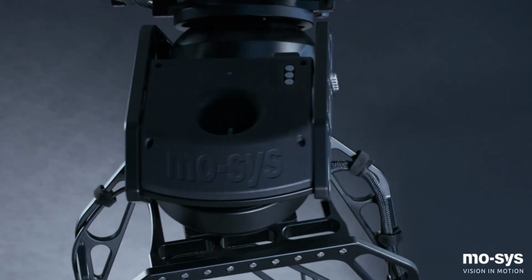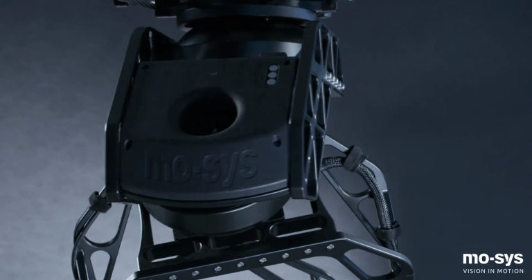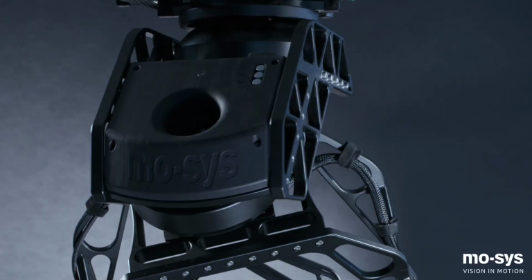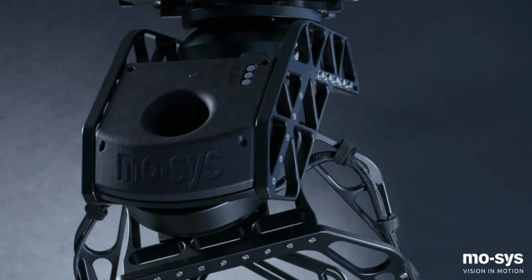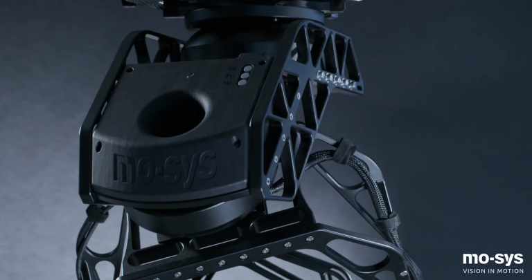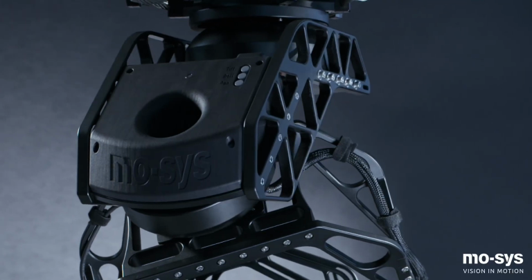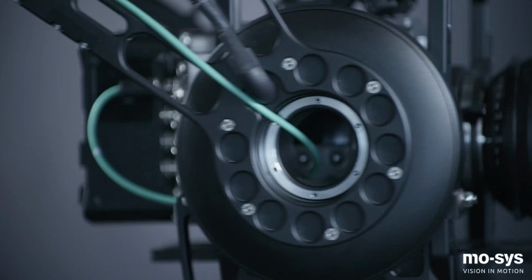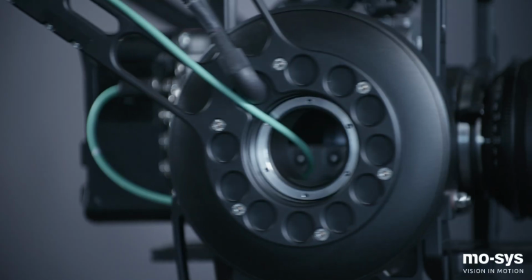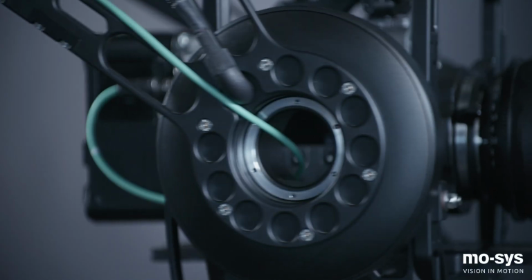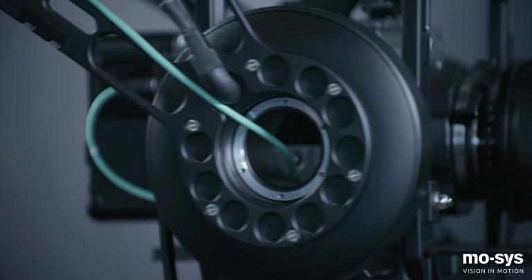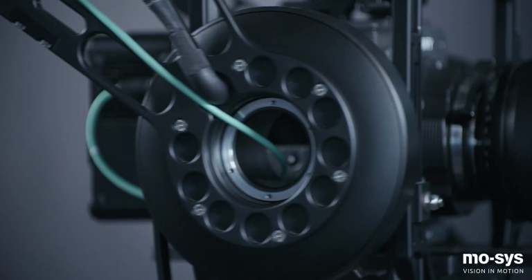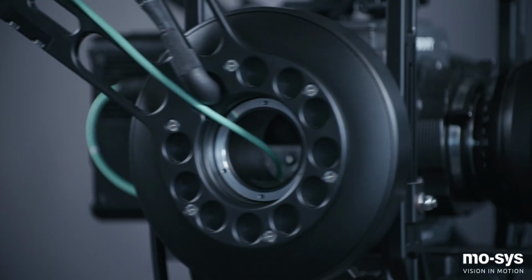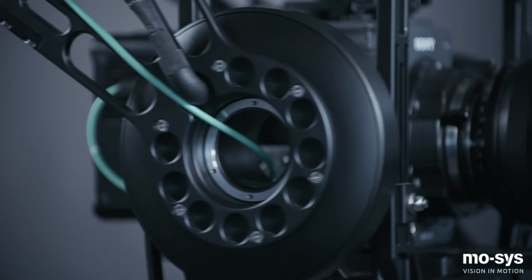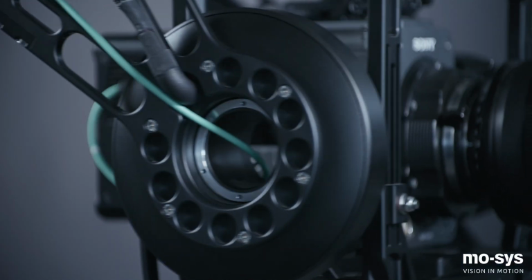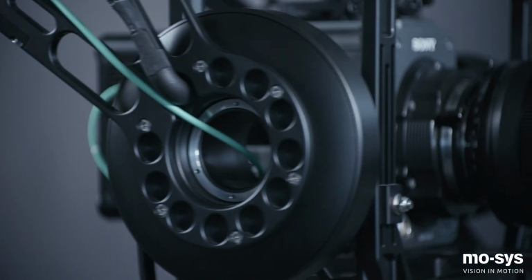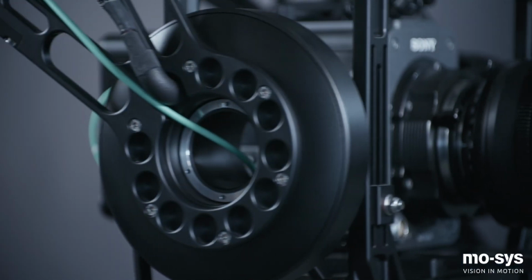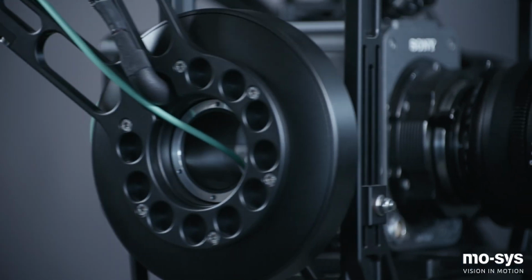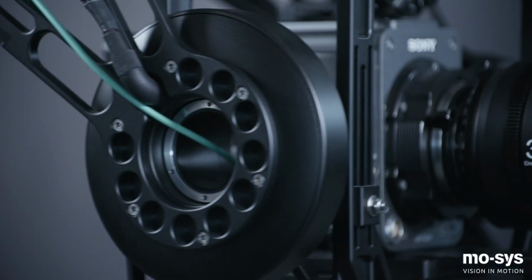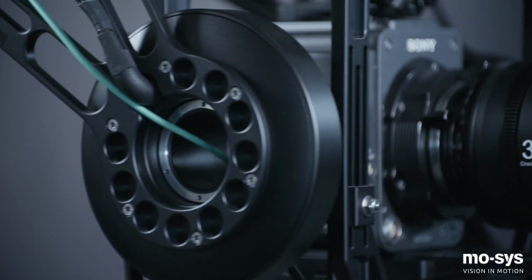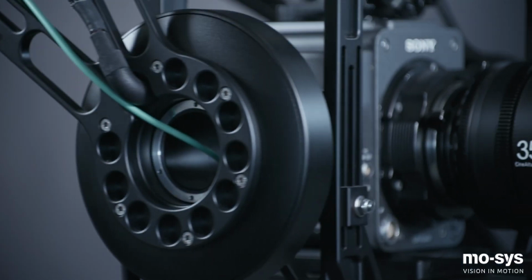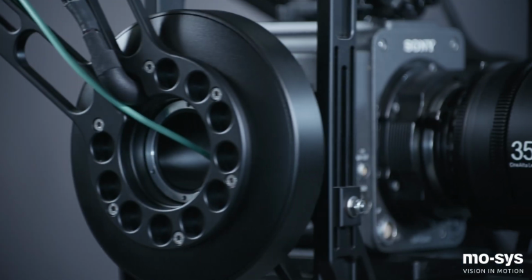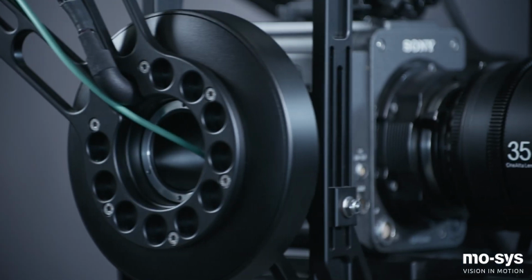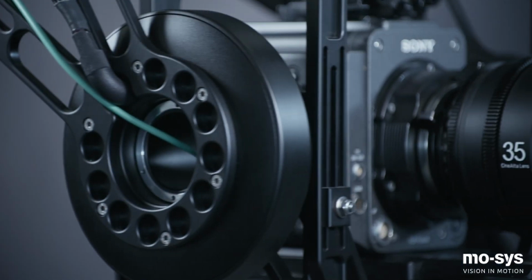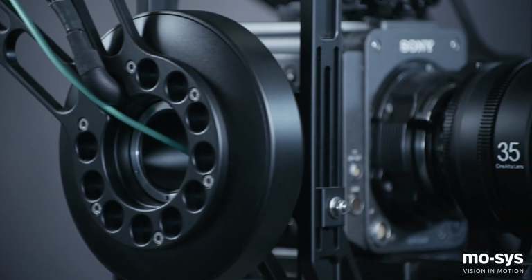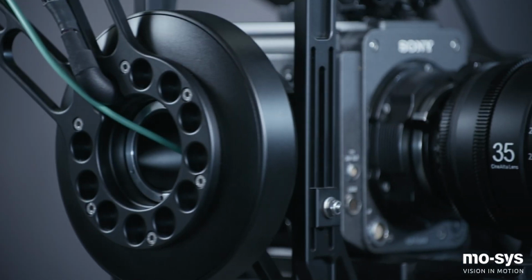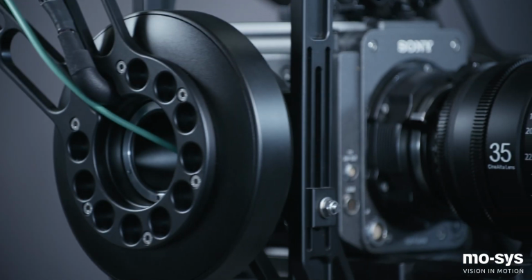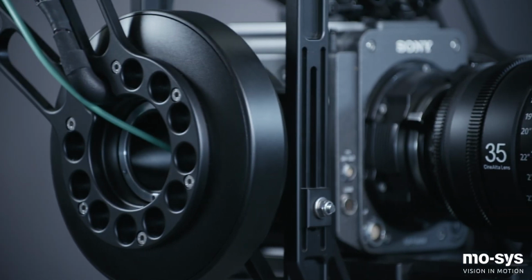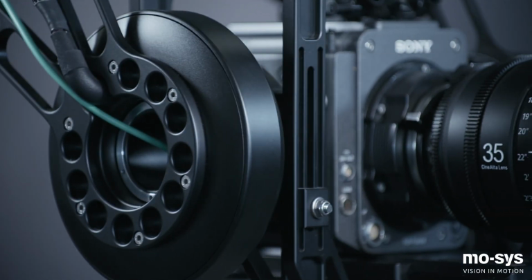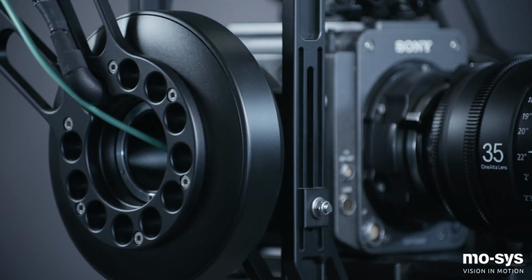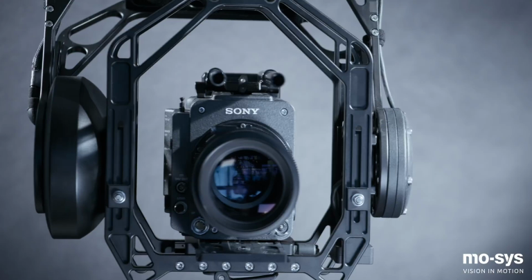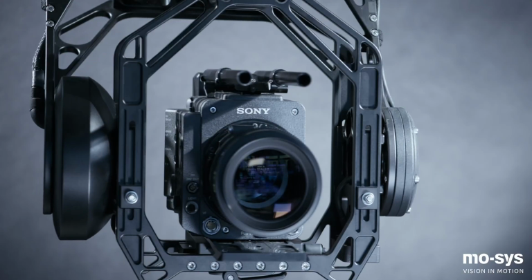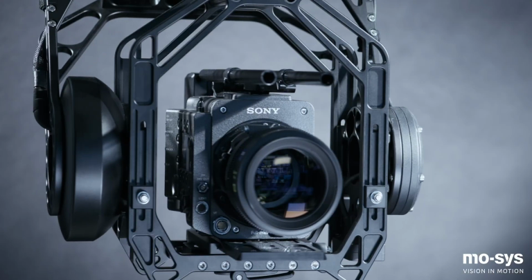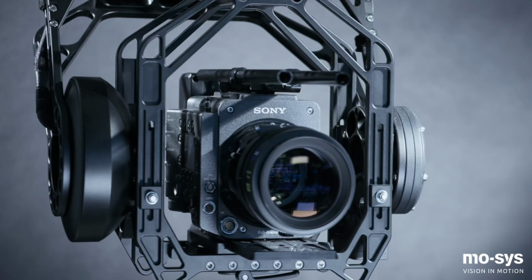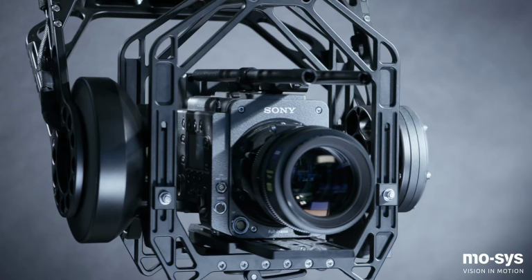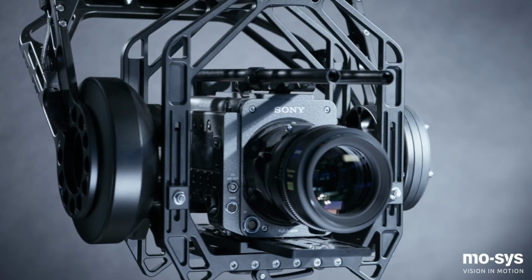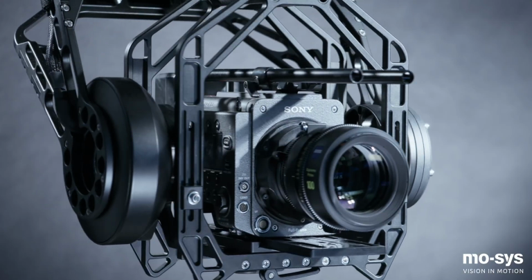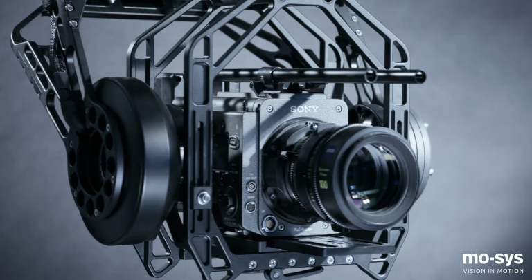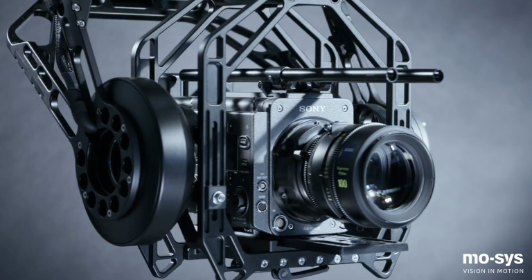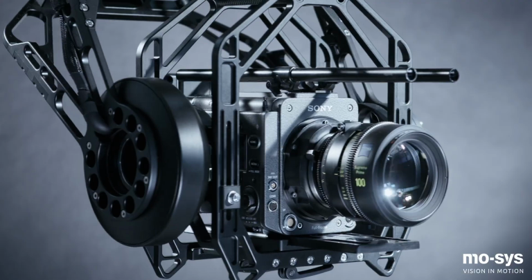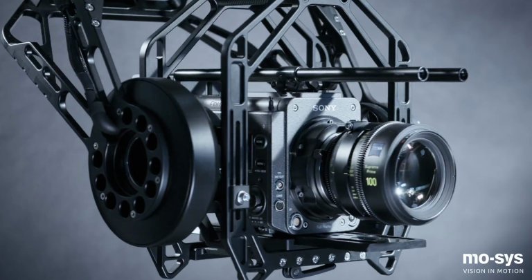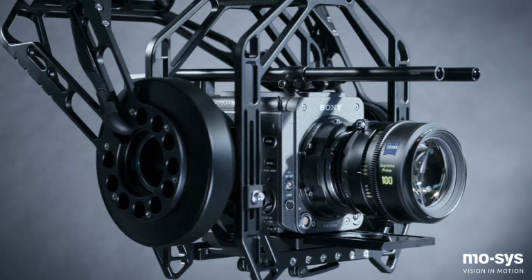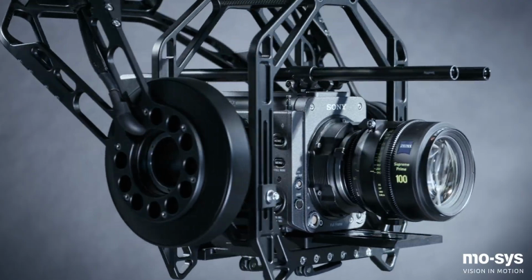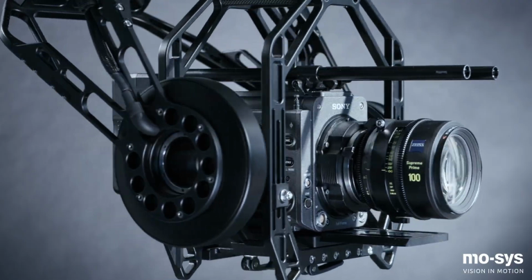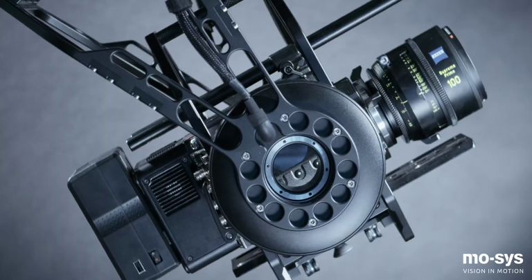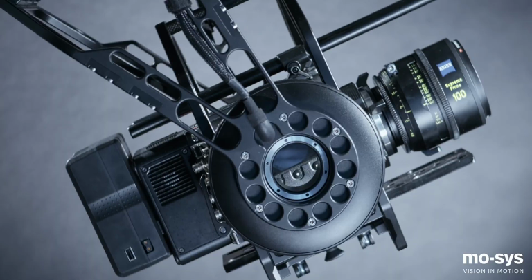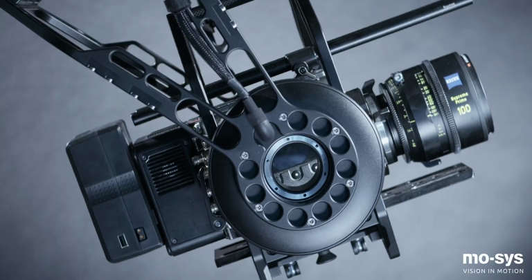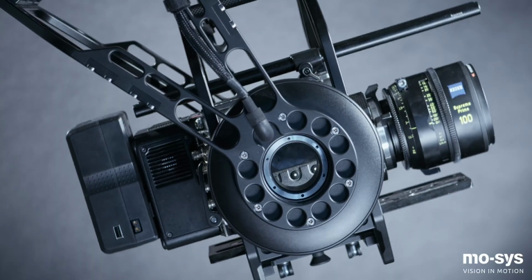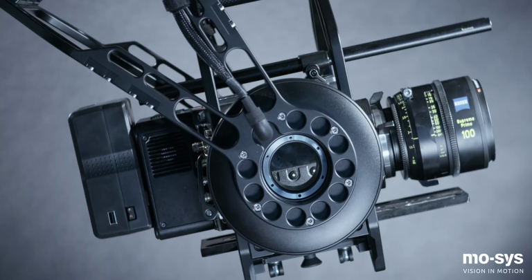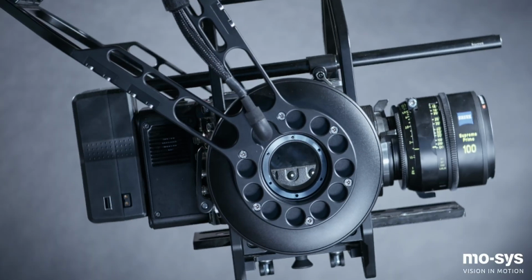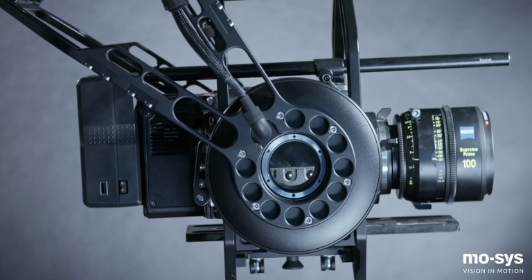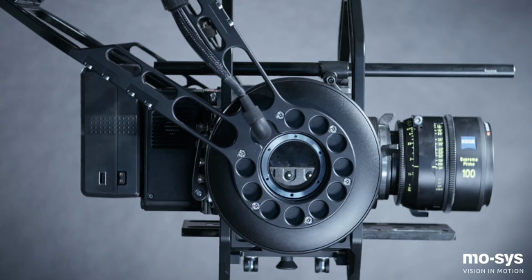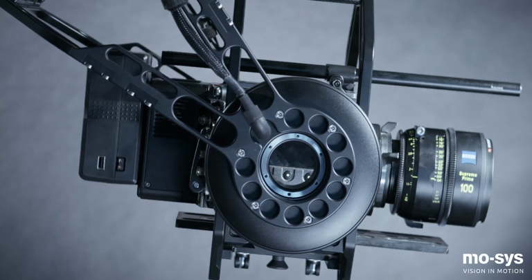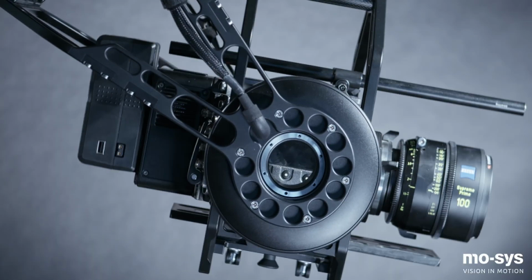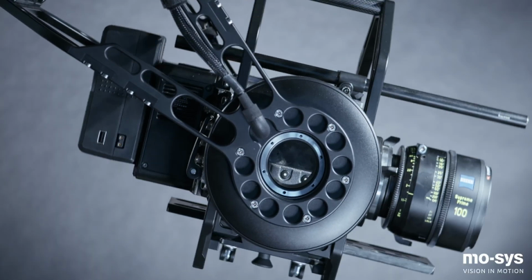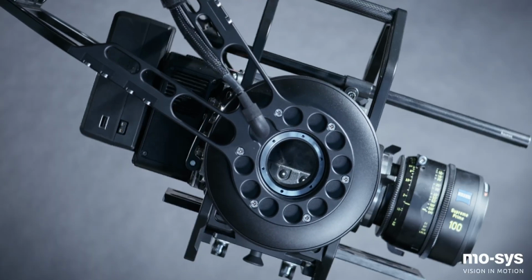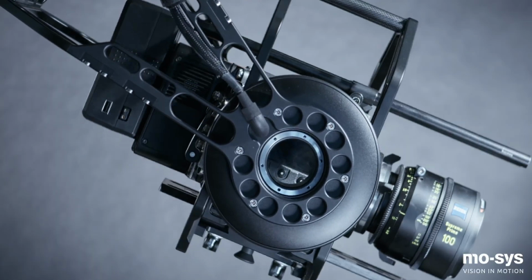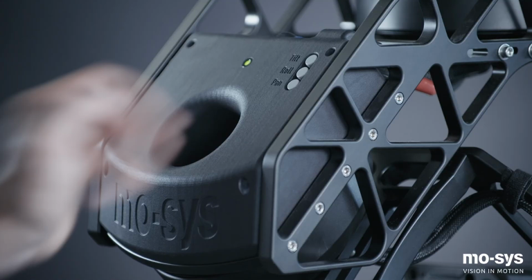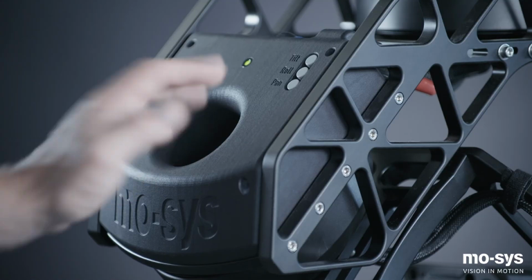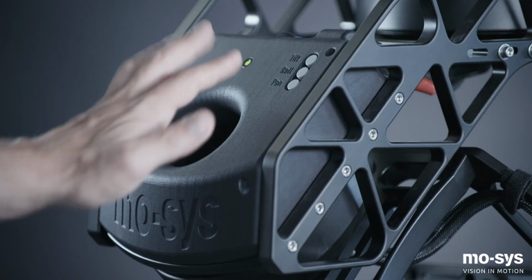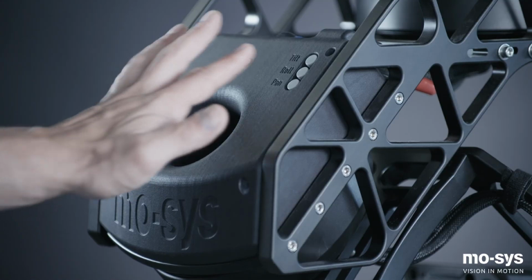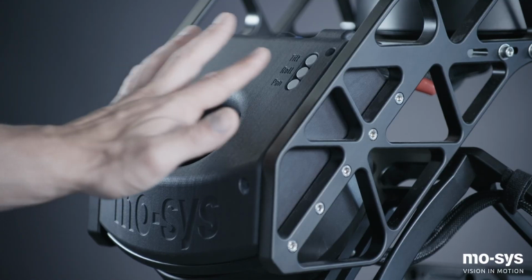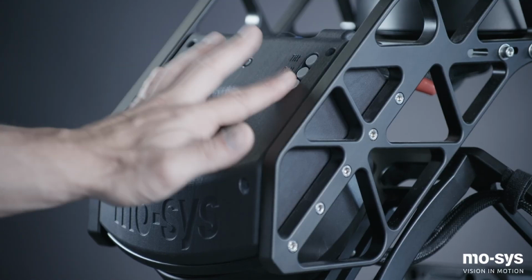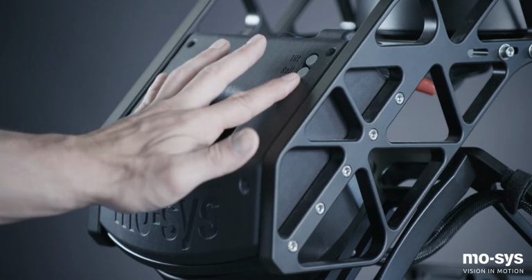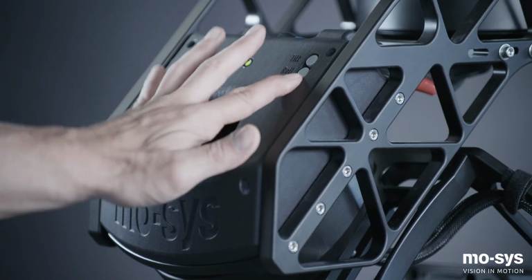The G30's high torque motors provide rapid stabilized acceleration of heavy payloads, ensuring the head delivers crisp, precise camera movement.